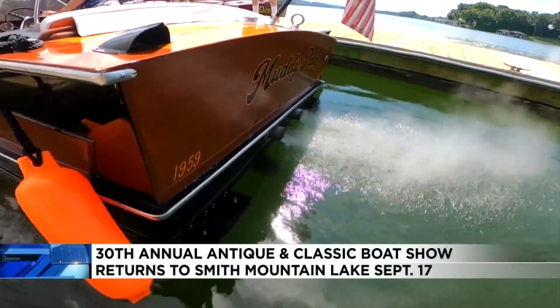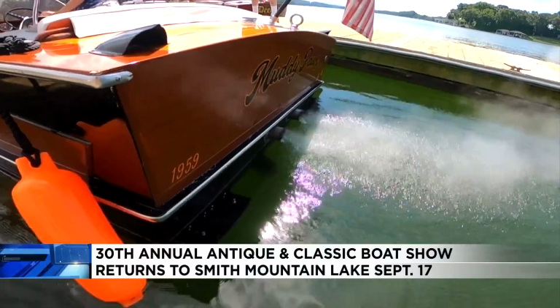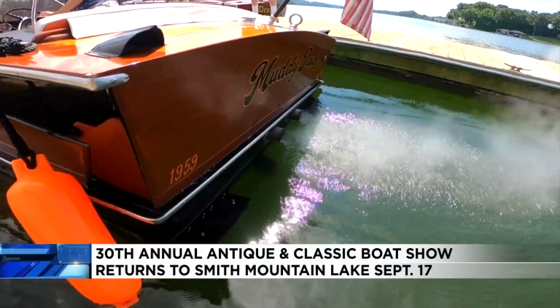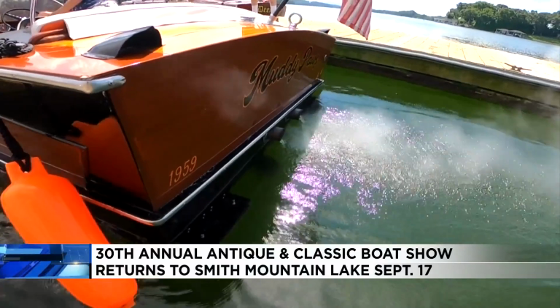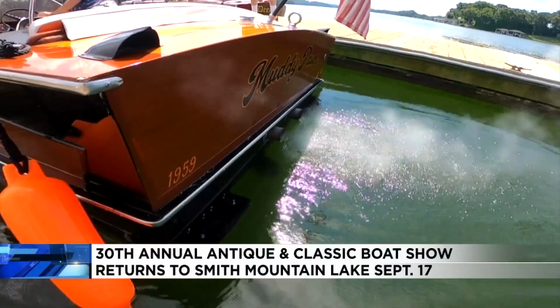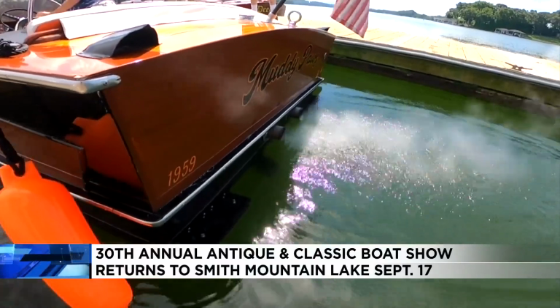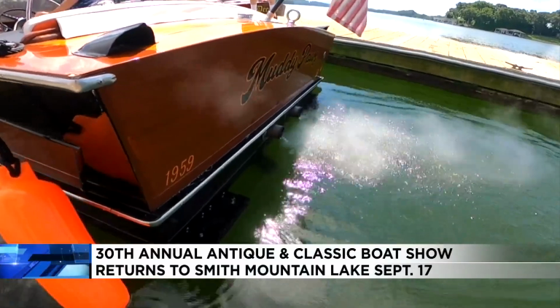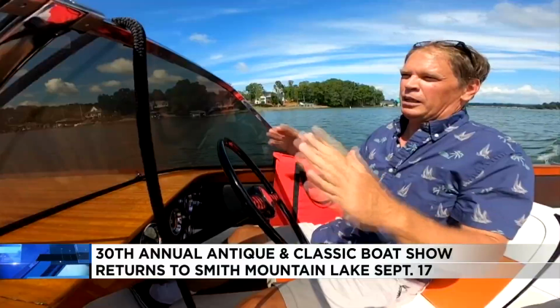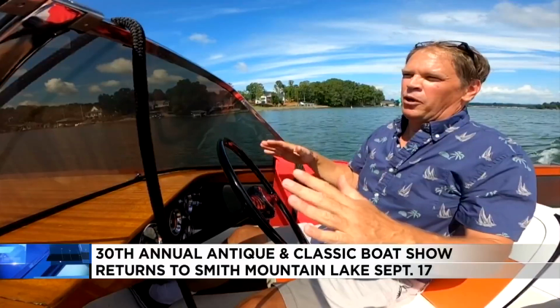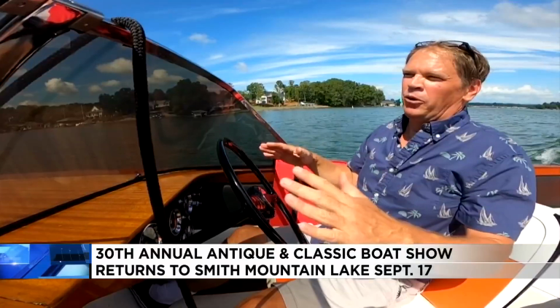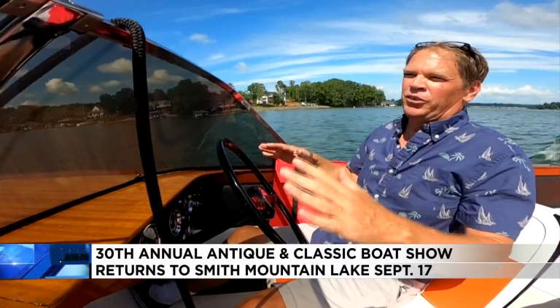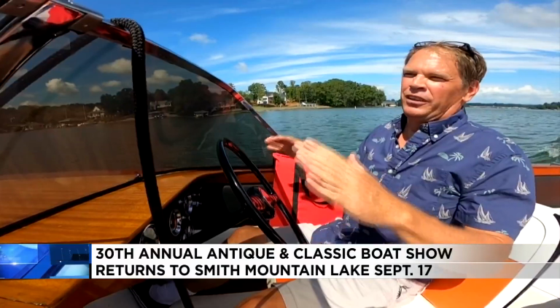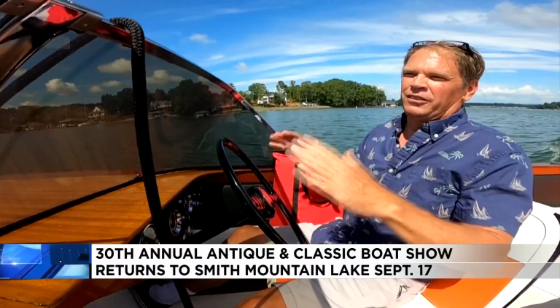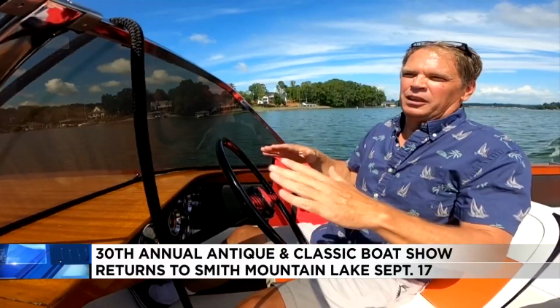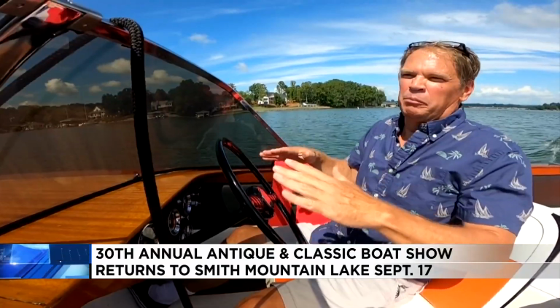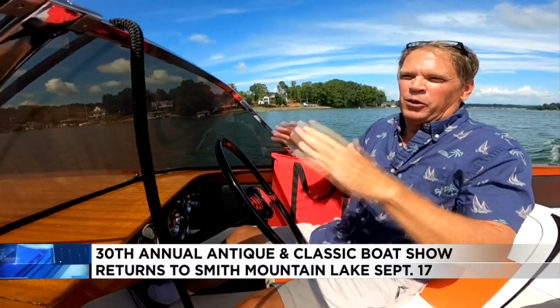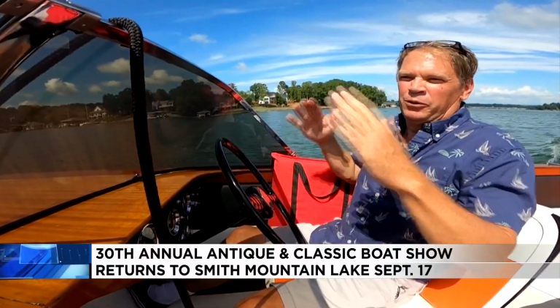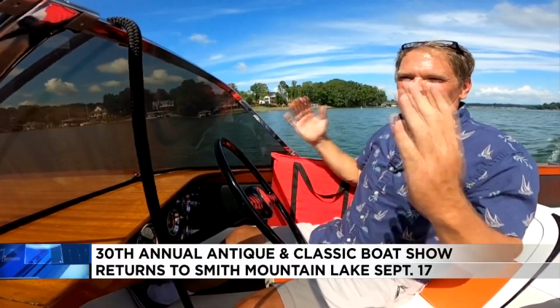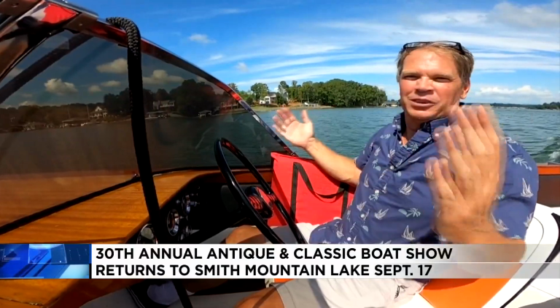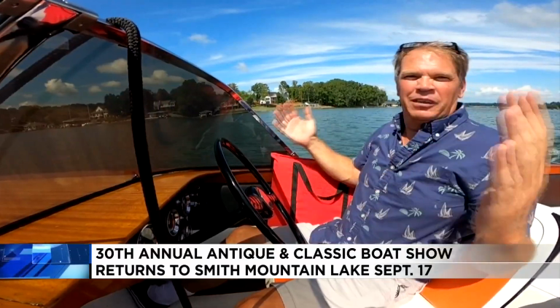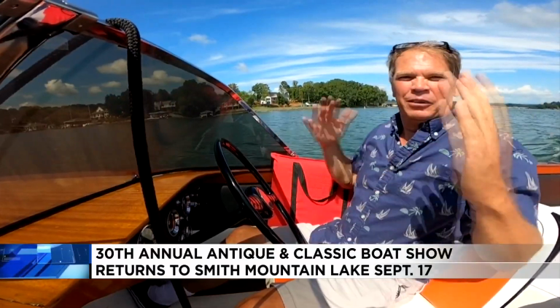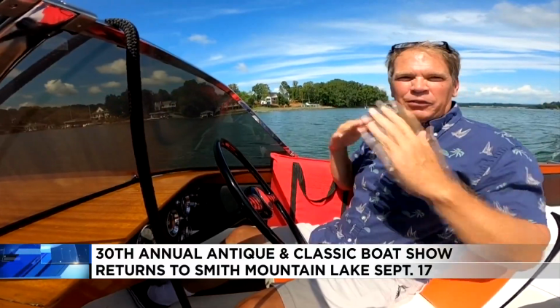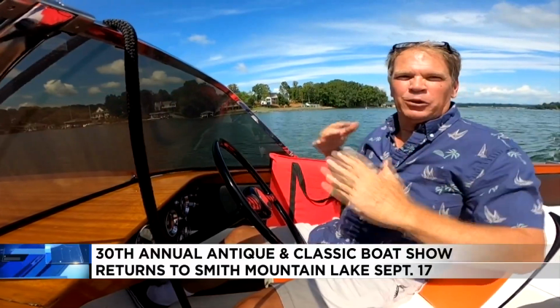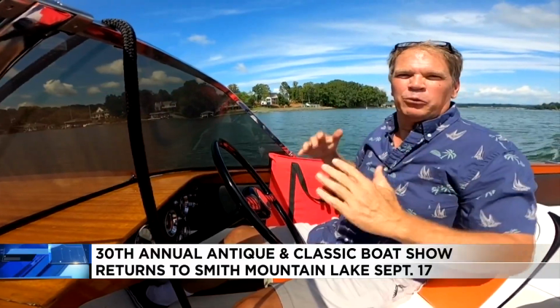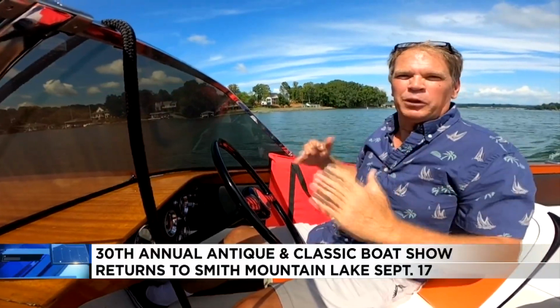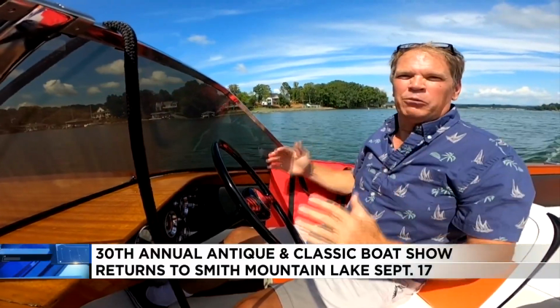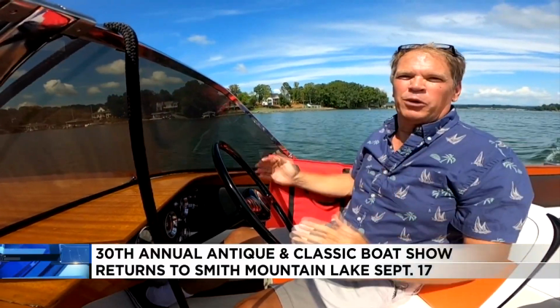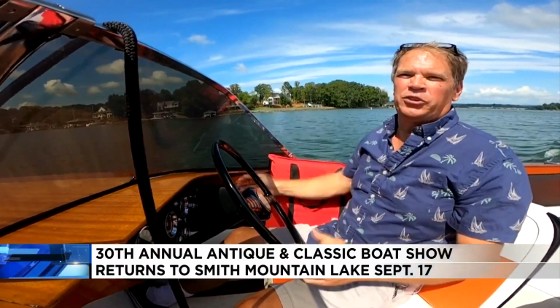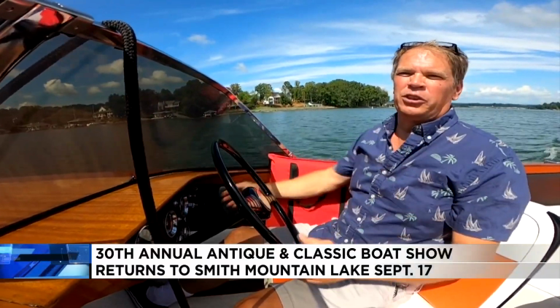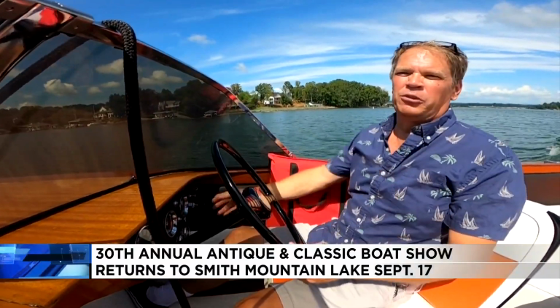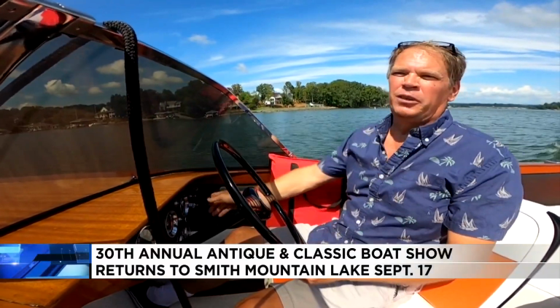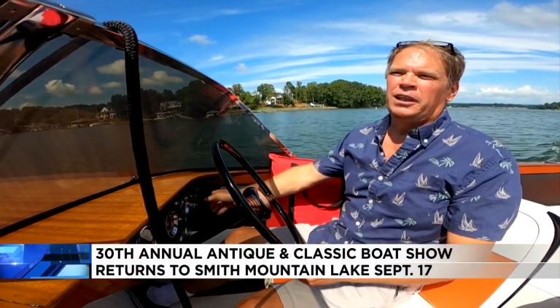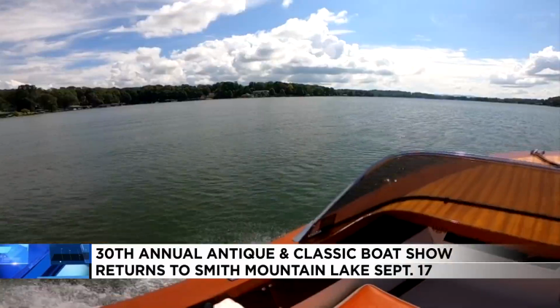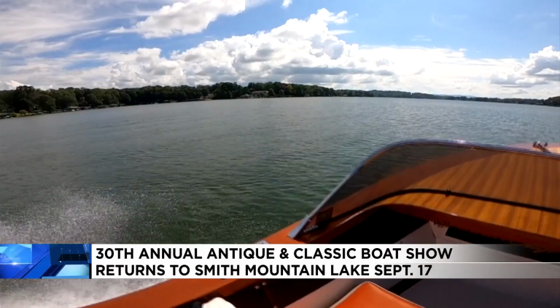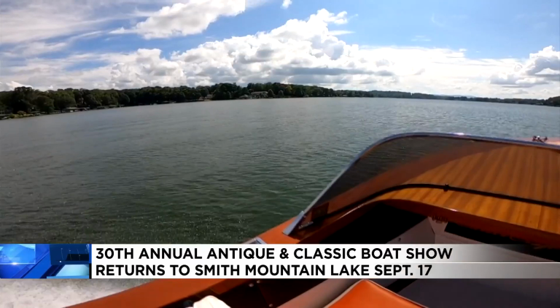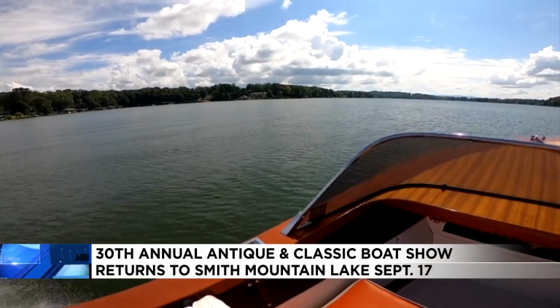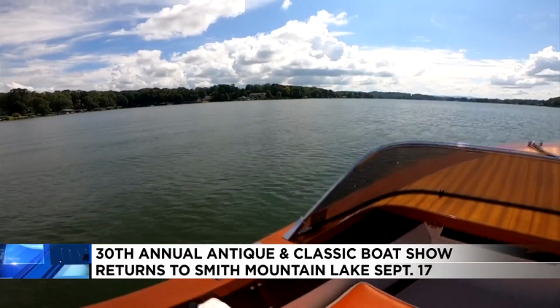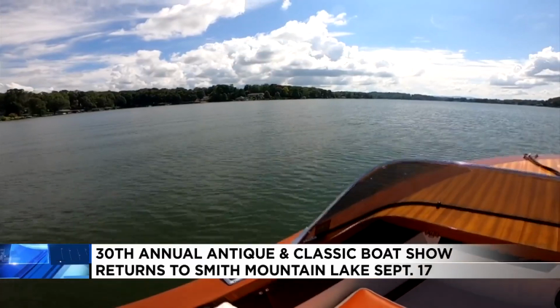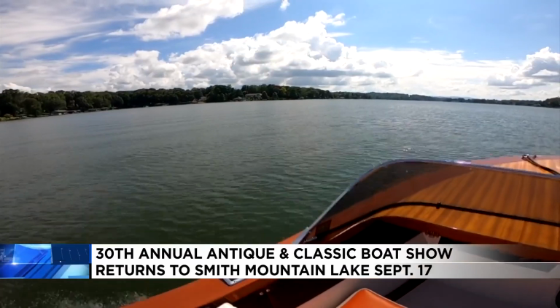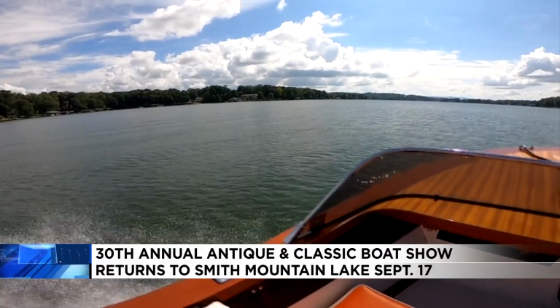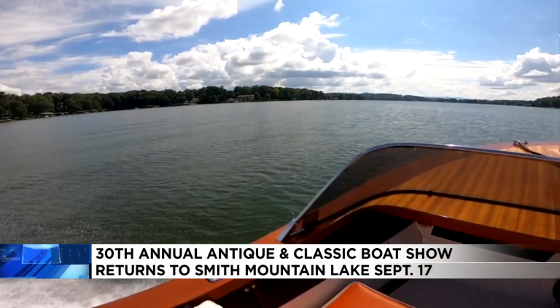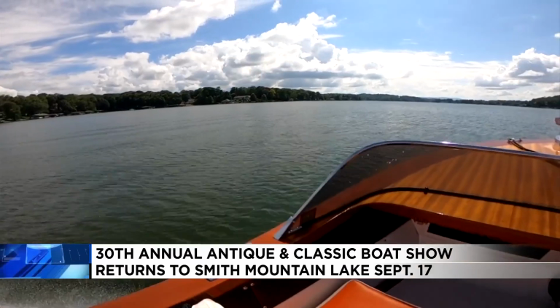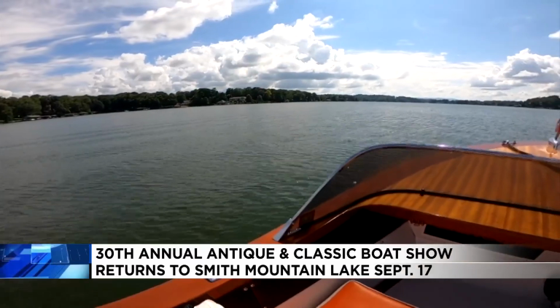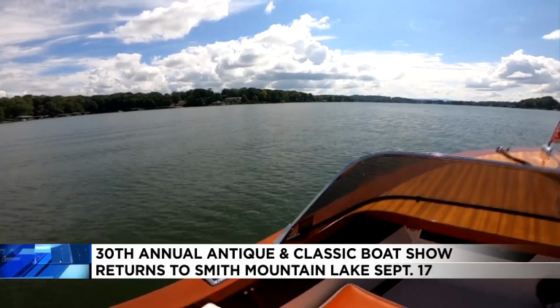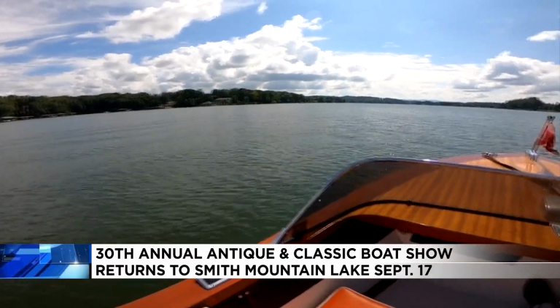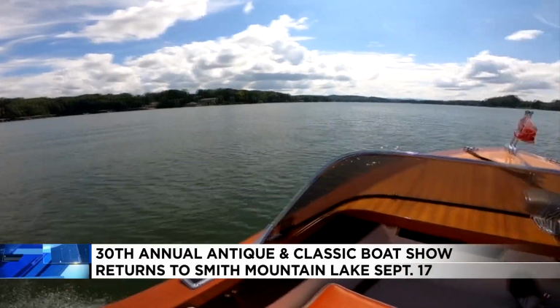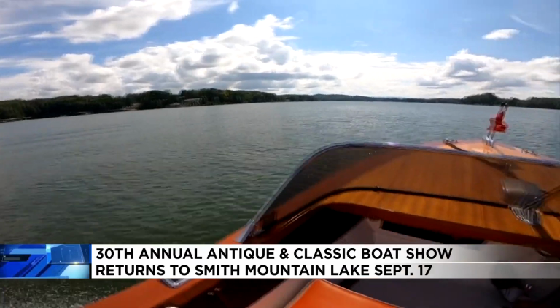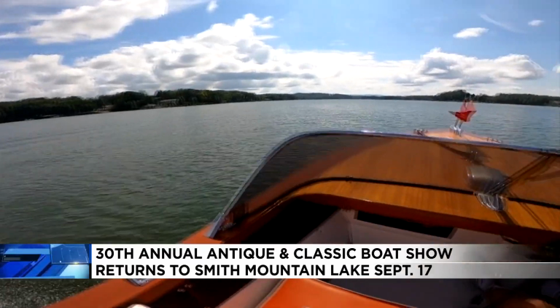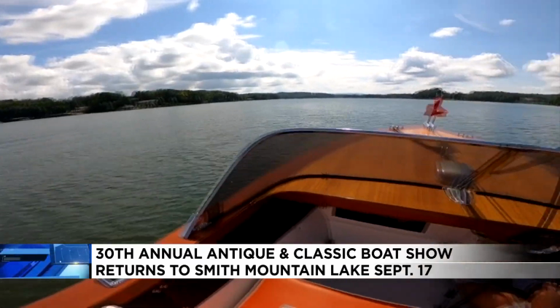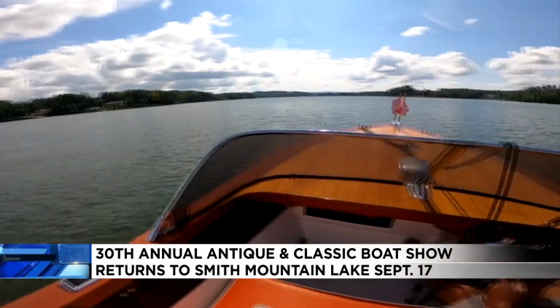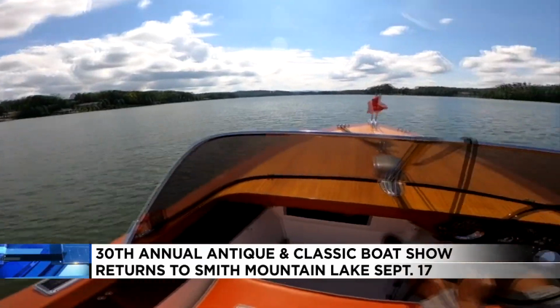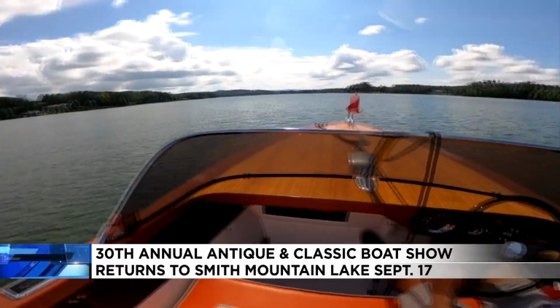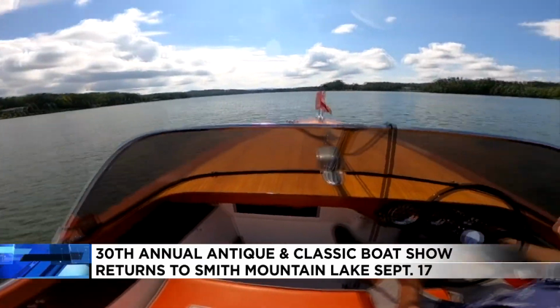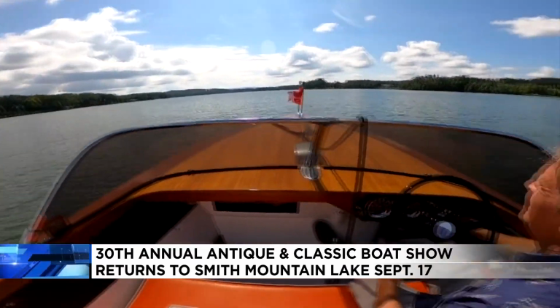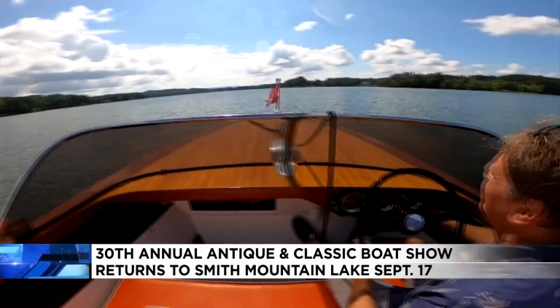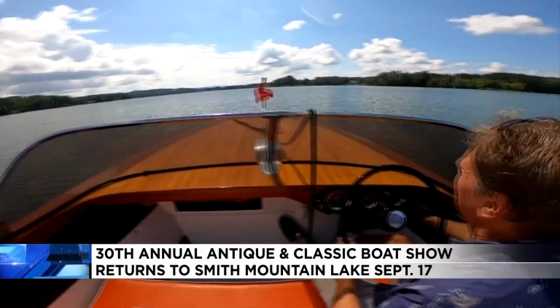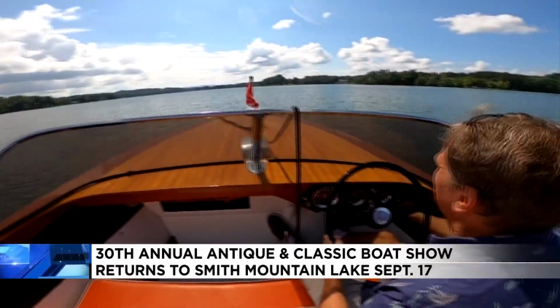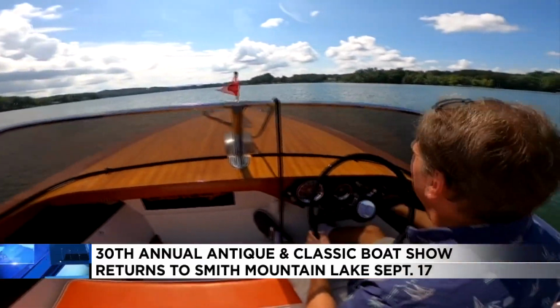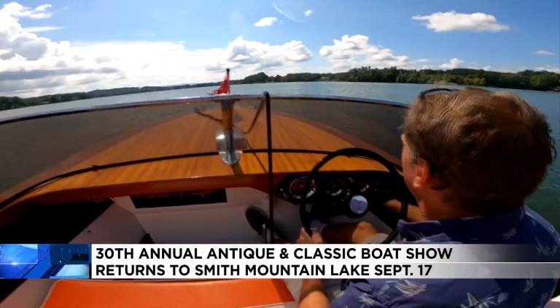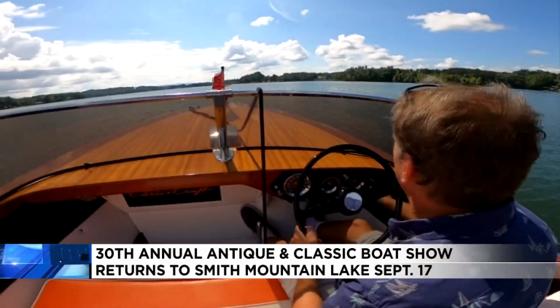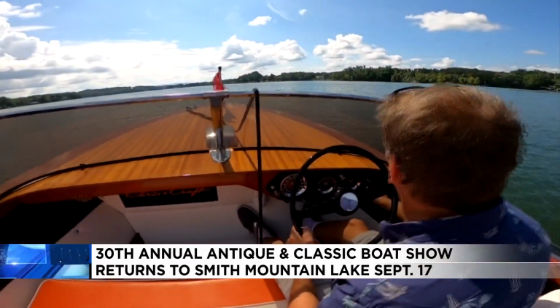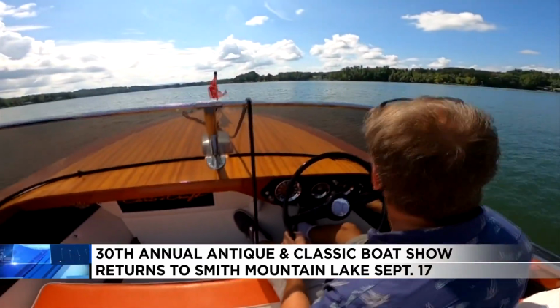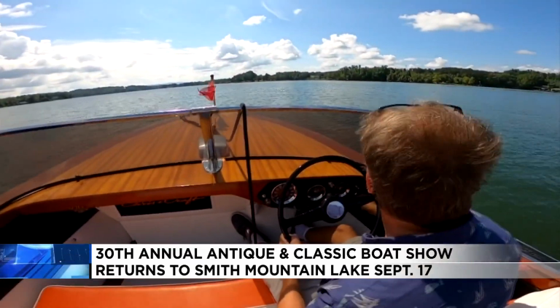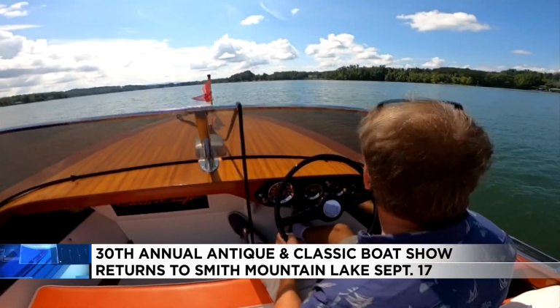It's more like a motorcycle than a boat, because you feel the wind rushing around you. You feel like you're right on the water. Motorized surfboard.